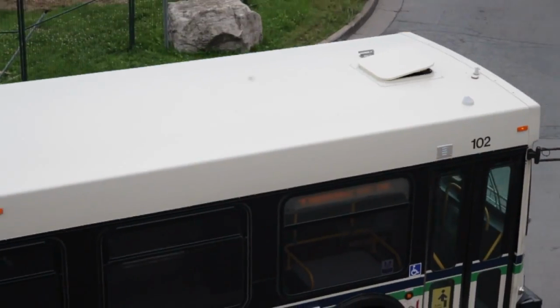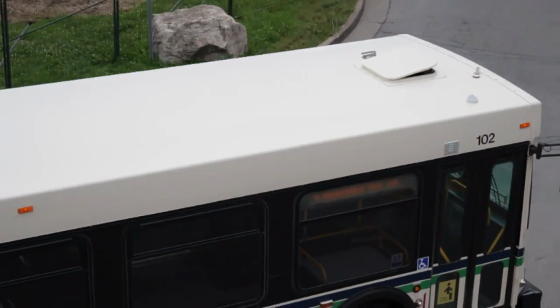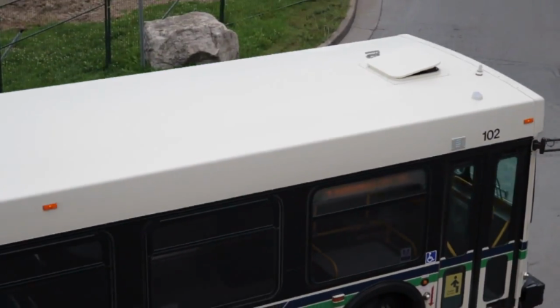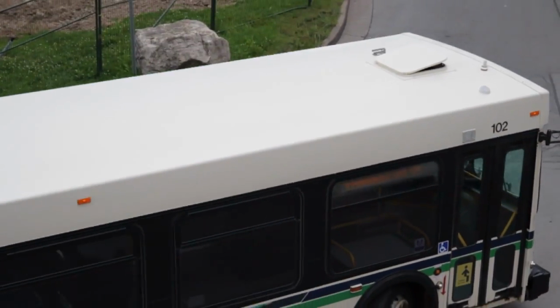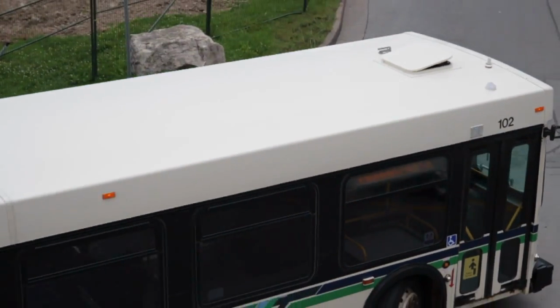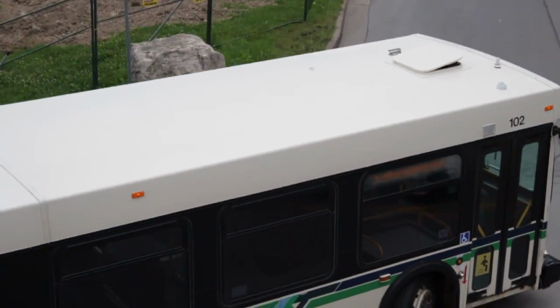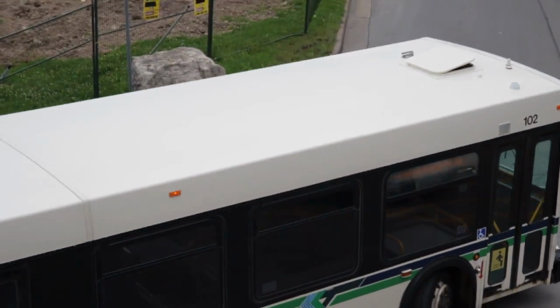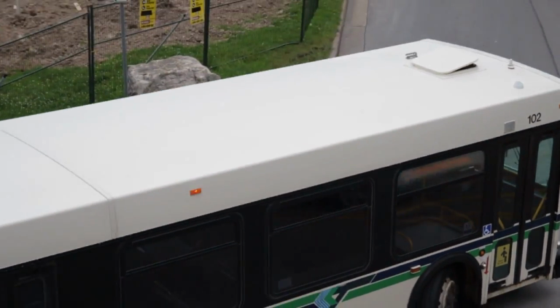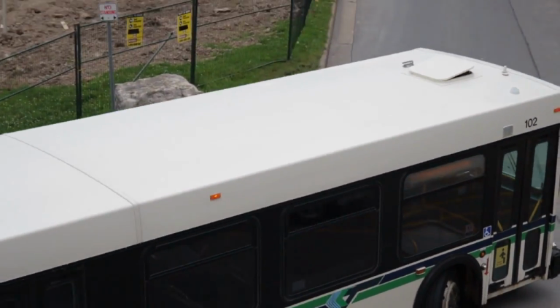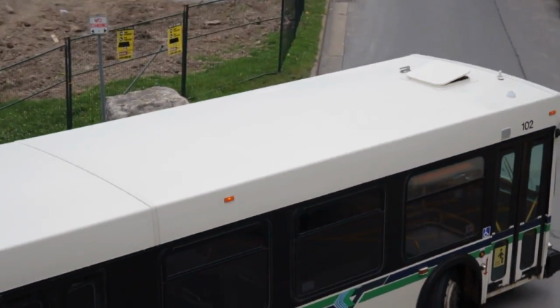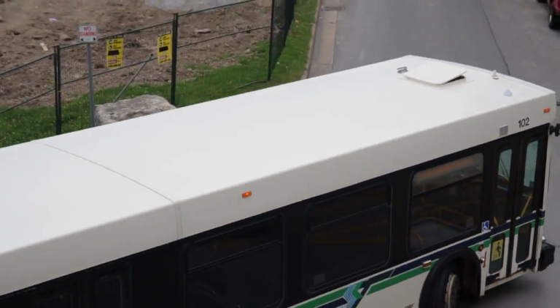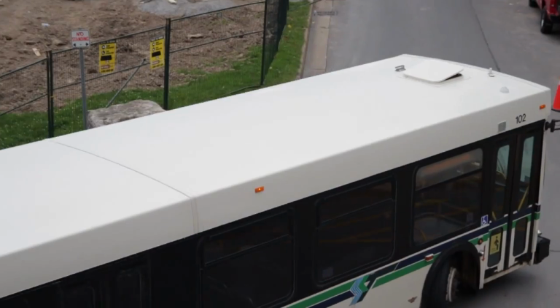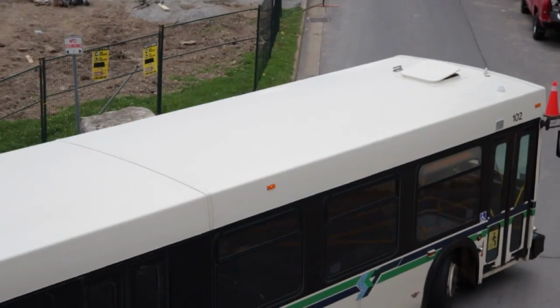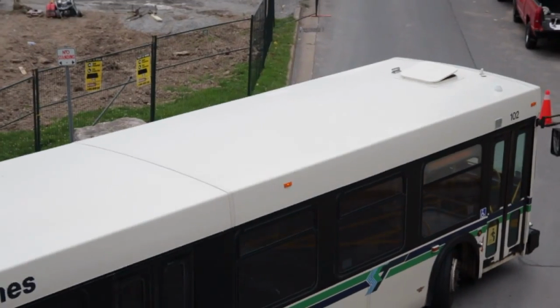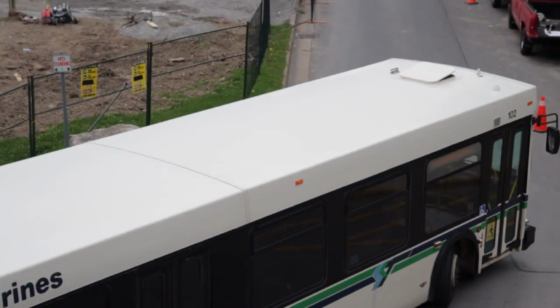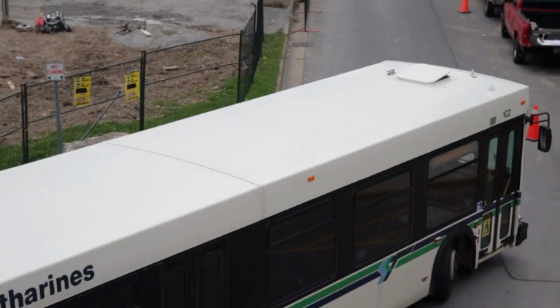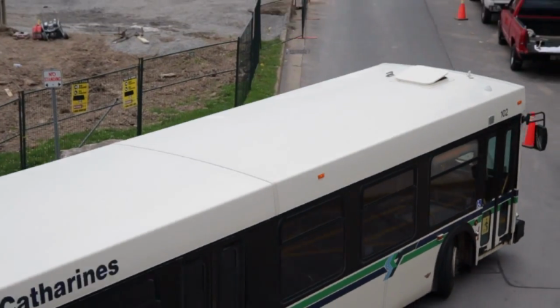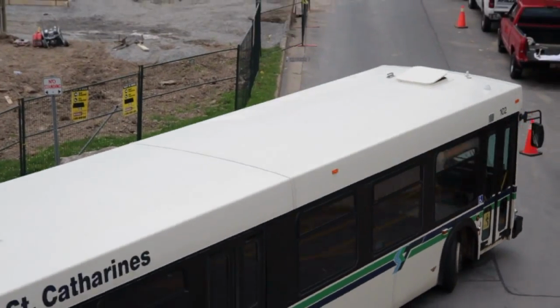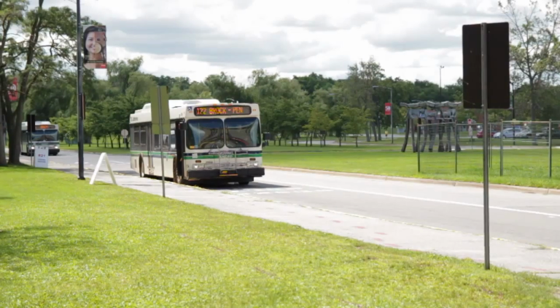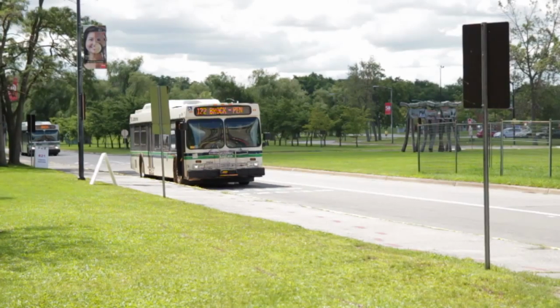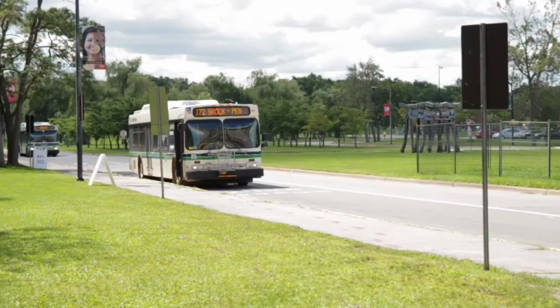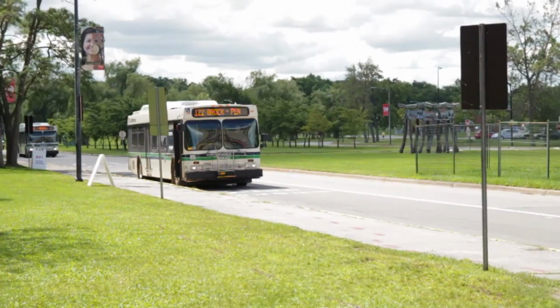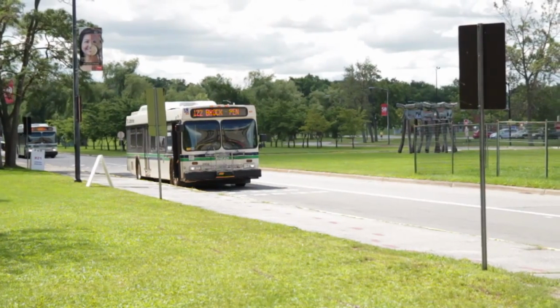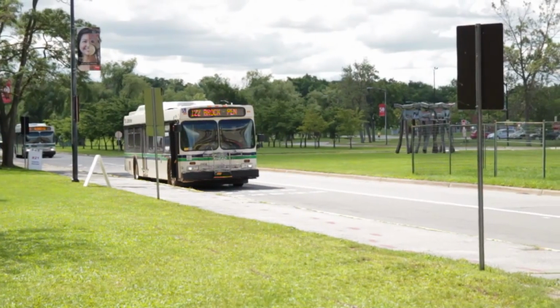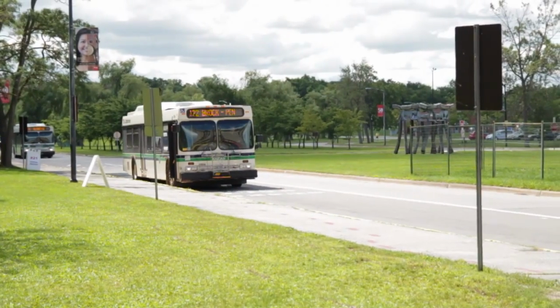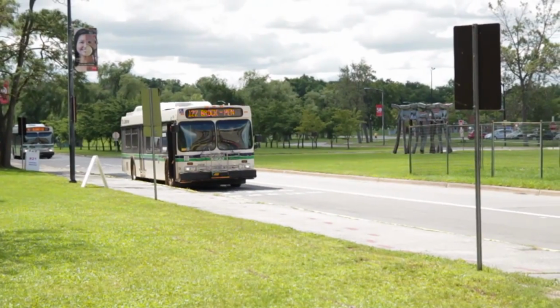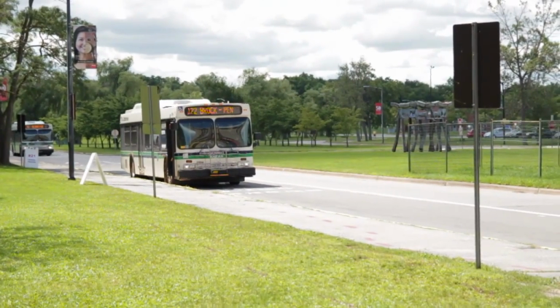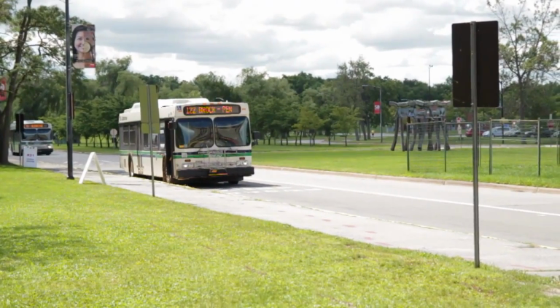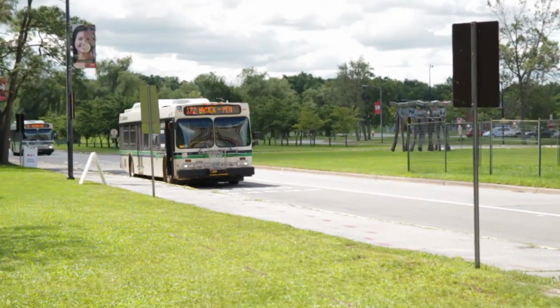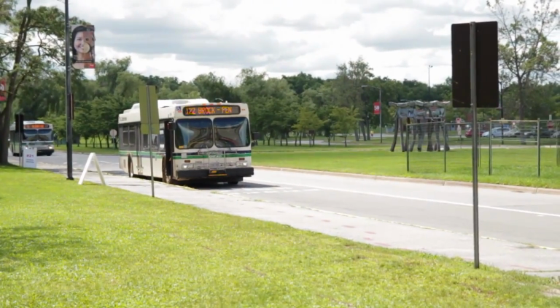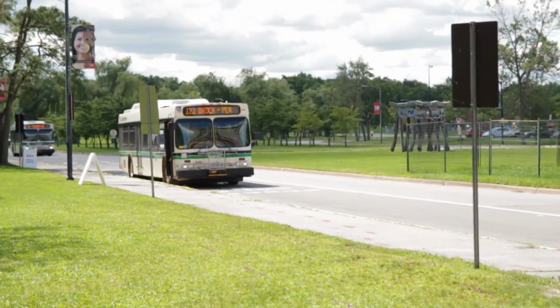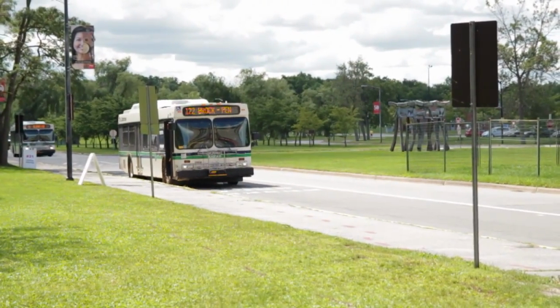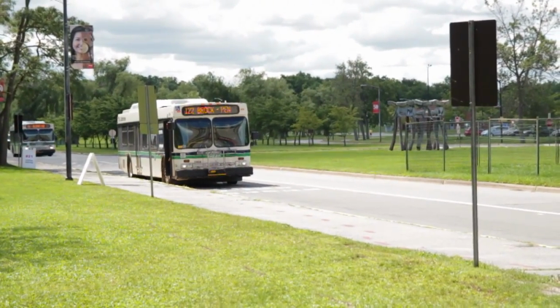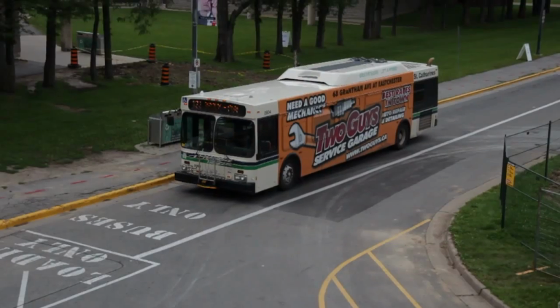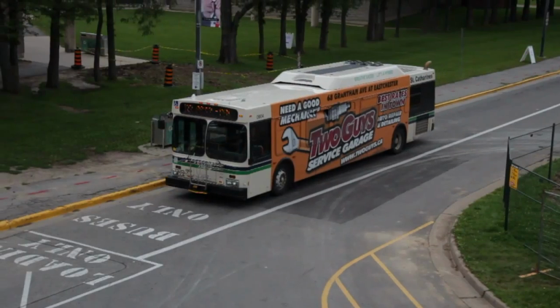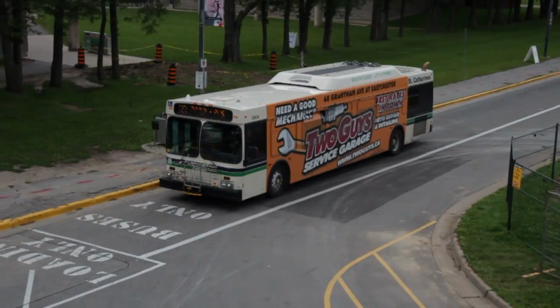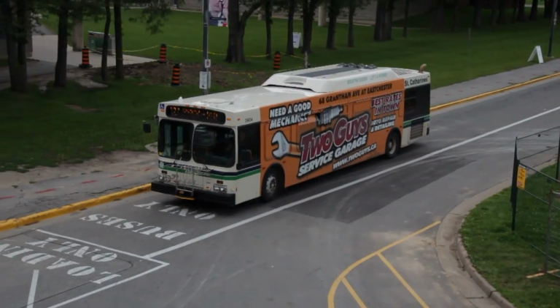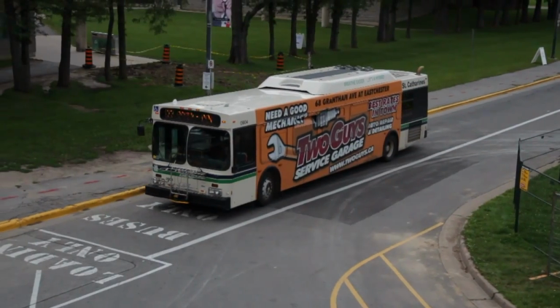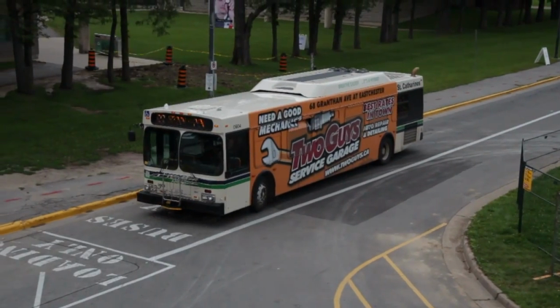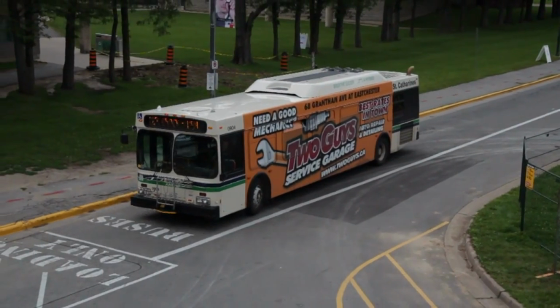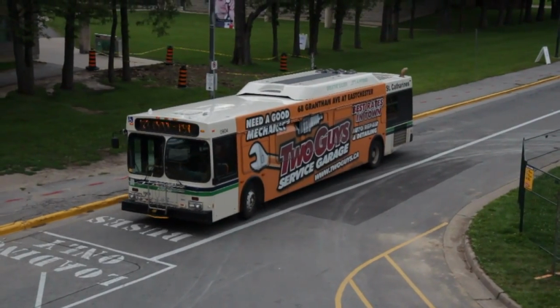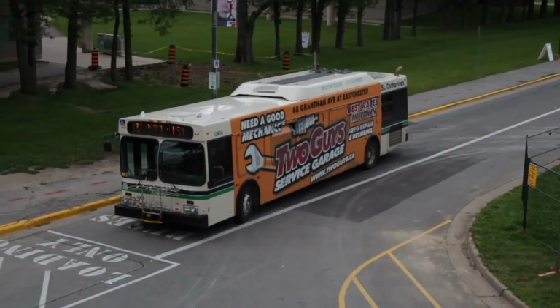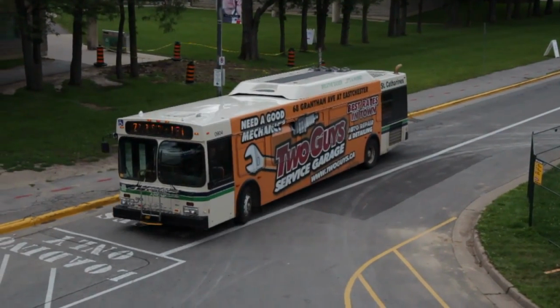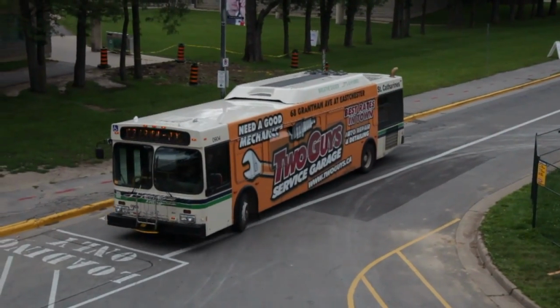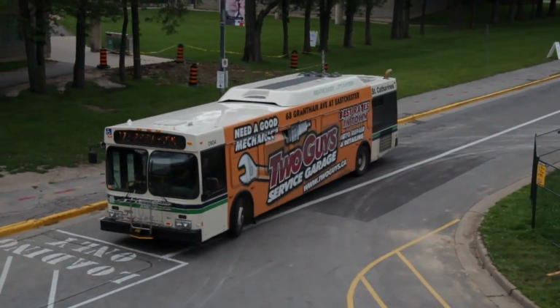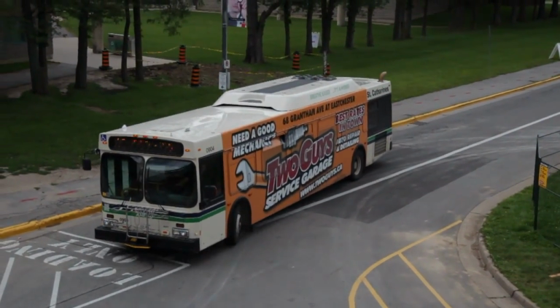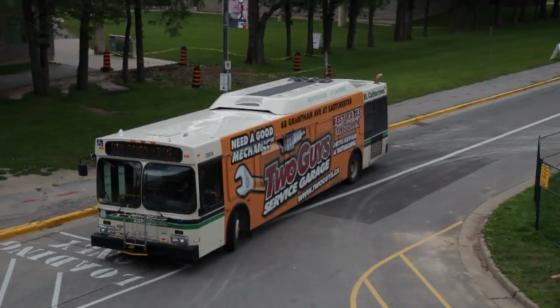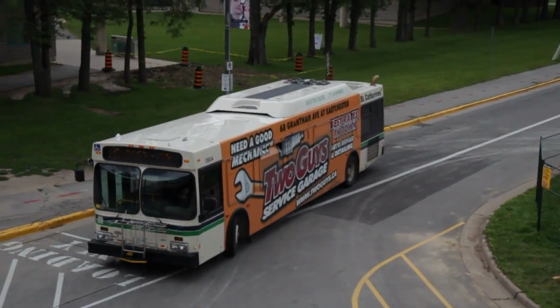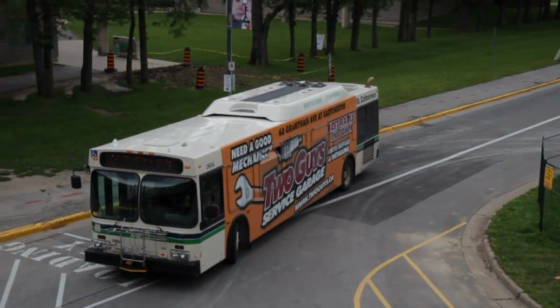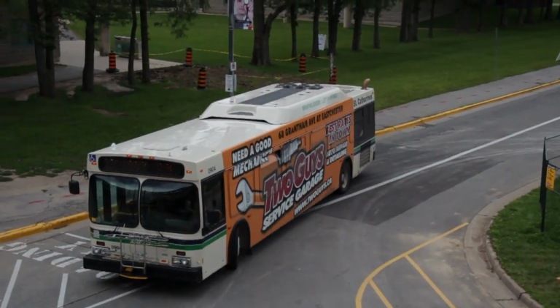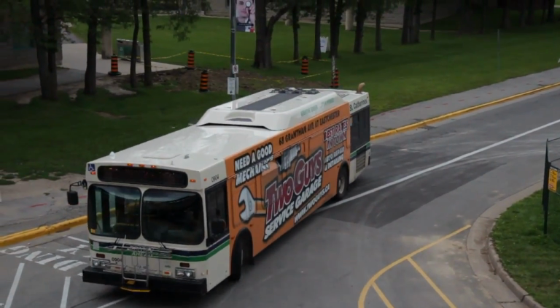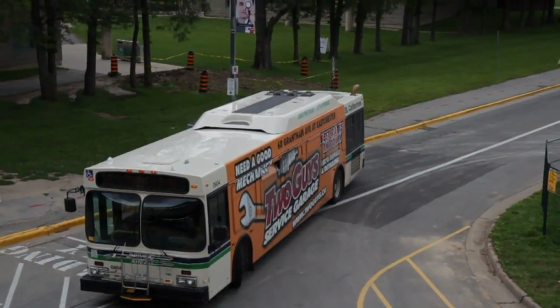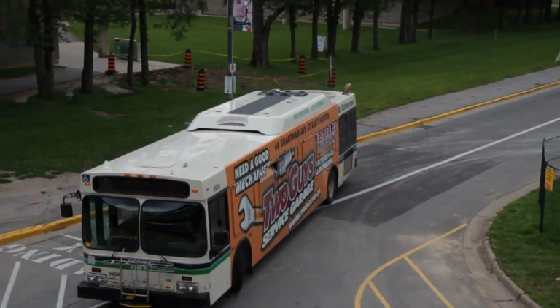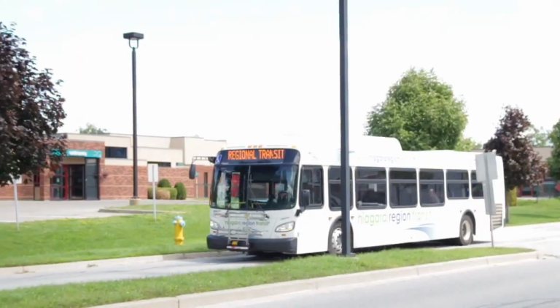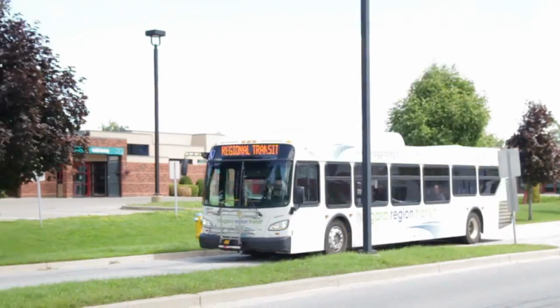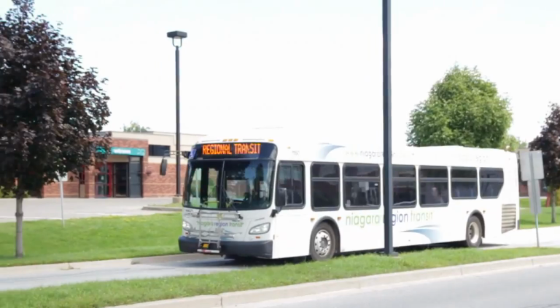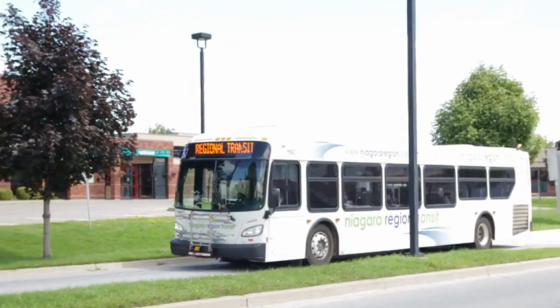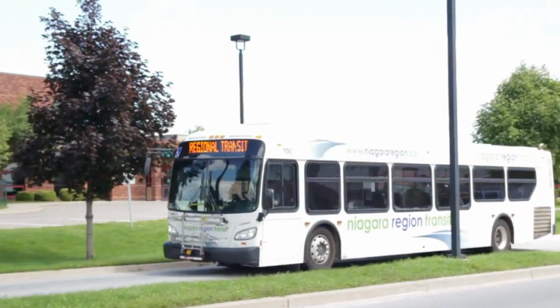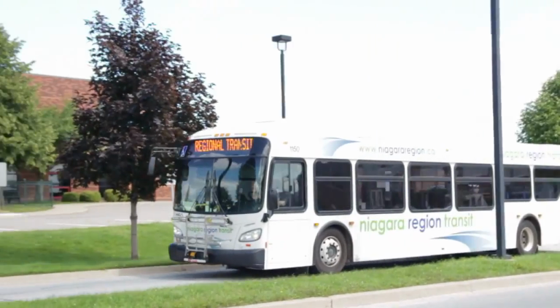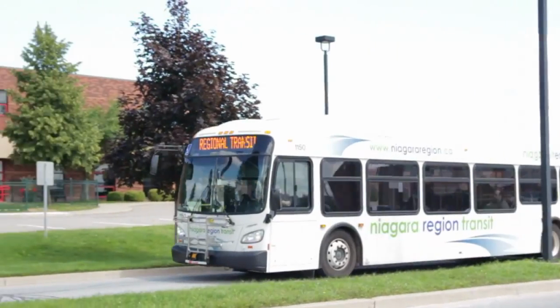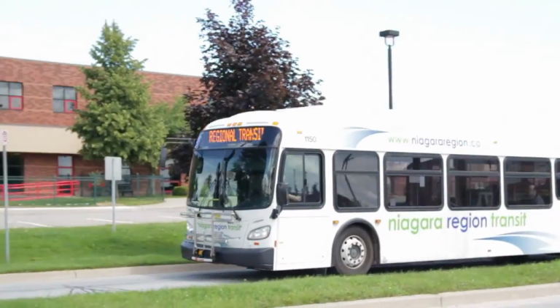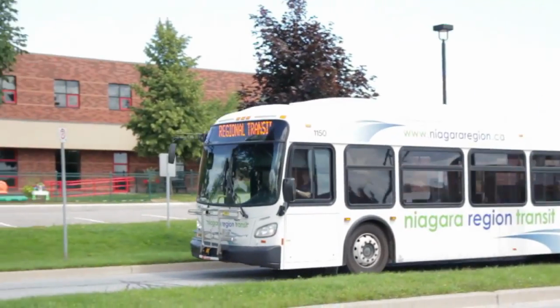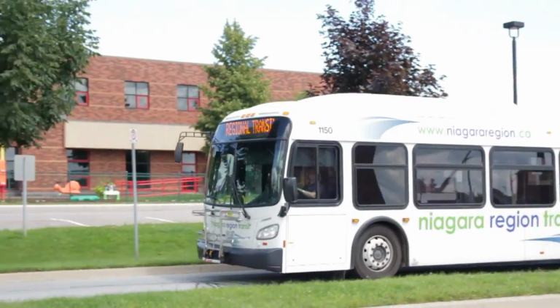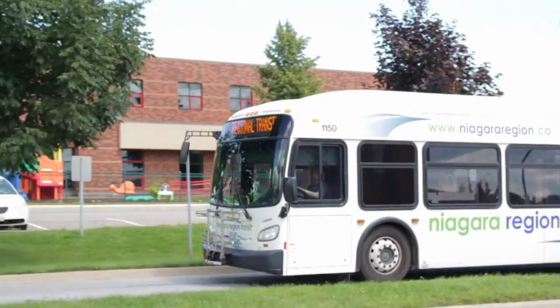From the Brock Terminal, students can access many routes traveling to popular destinations such as Penn Center, Downtown, and Thorold.